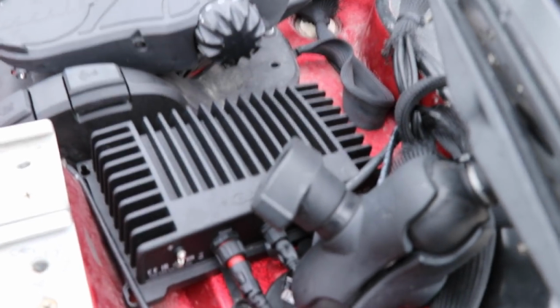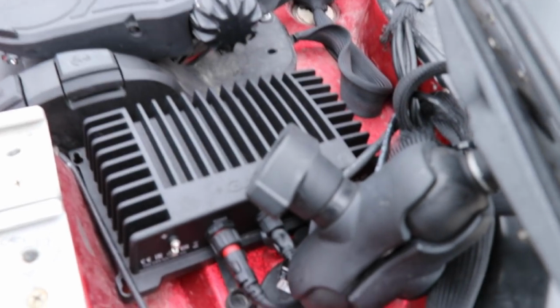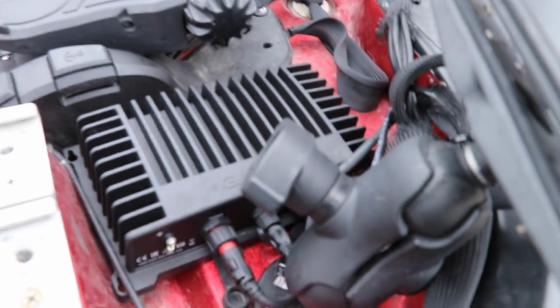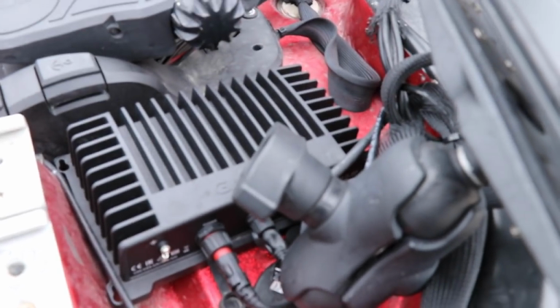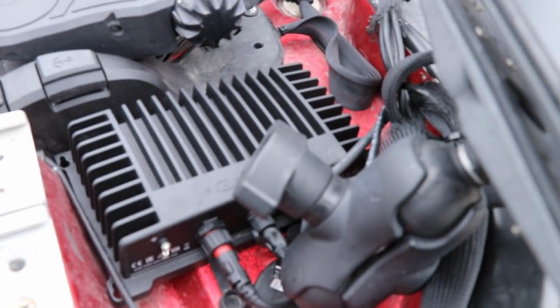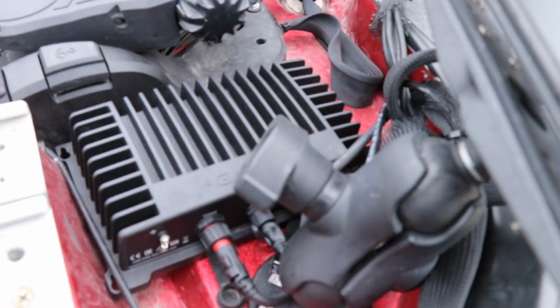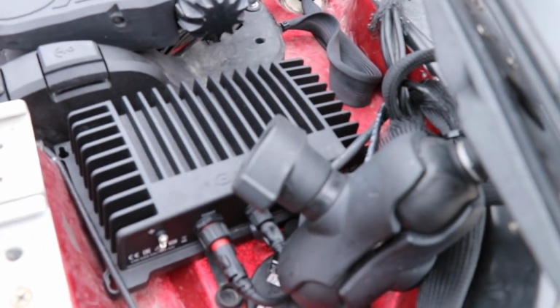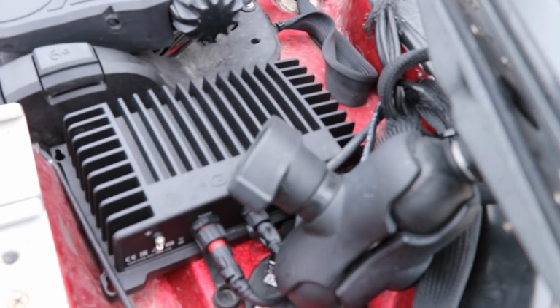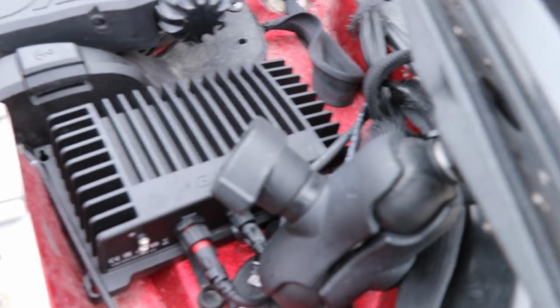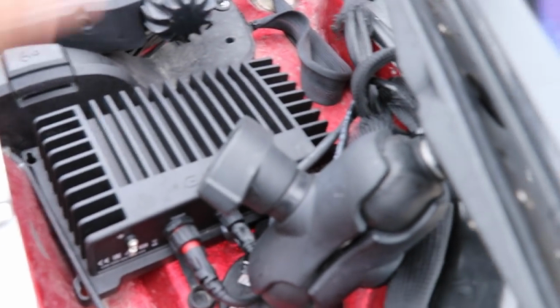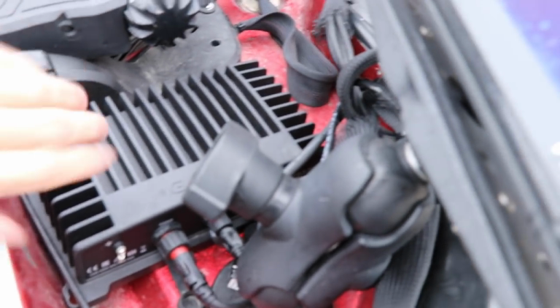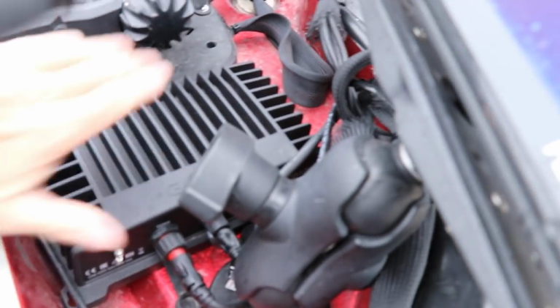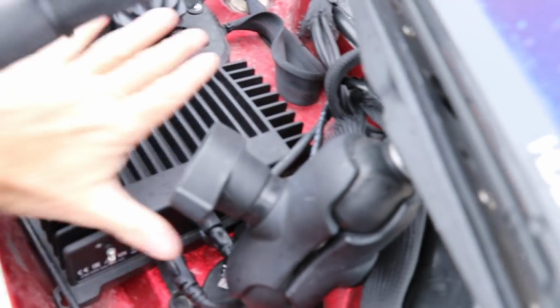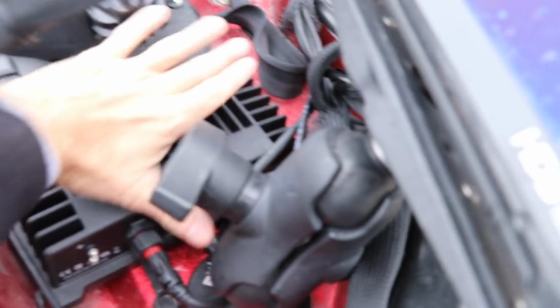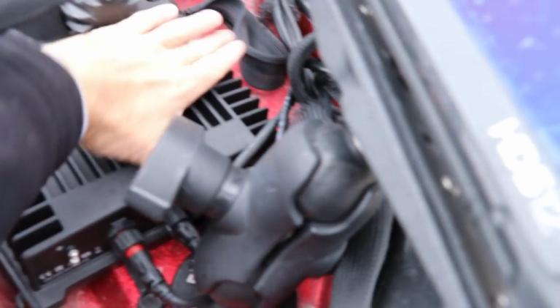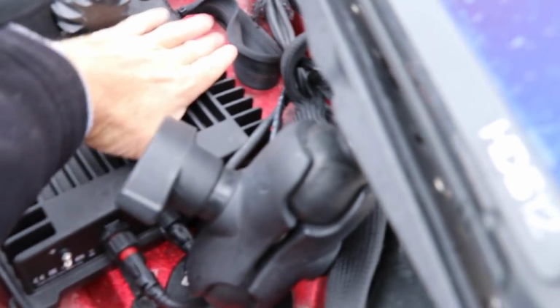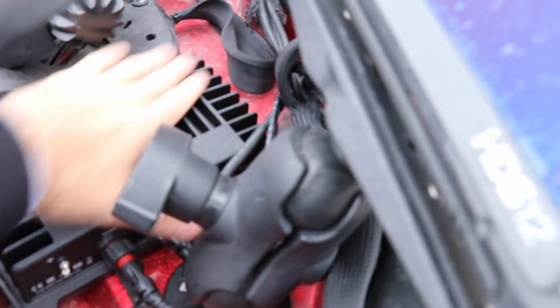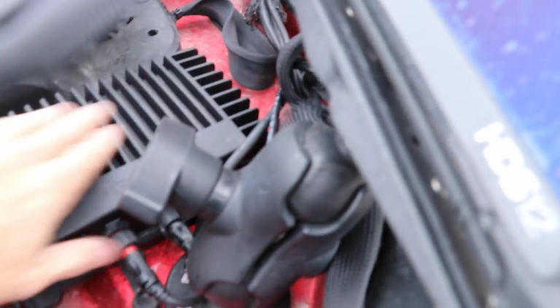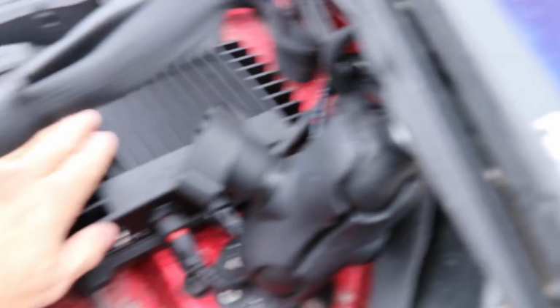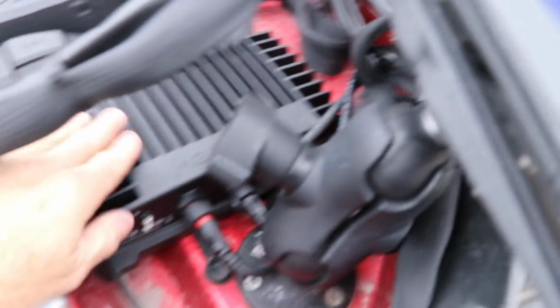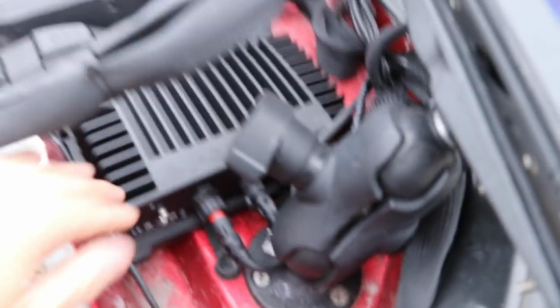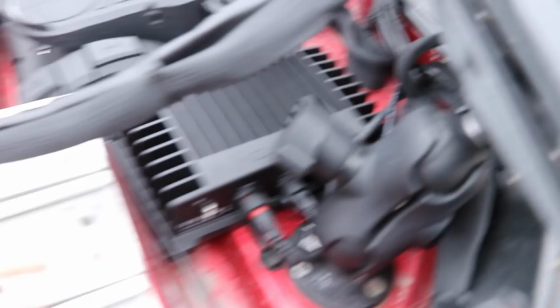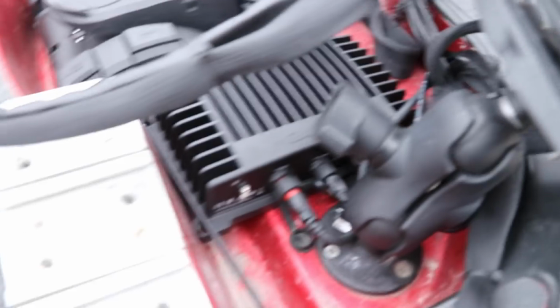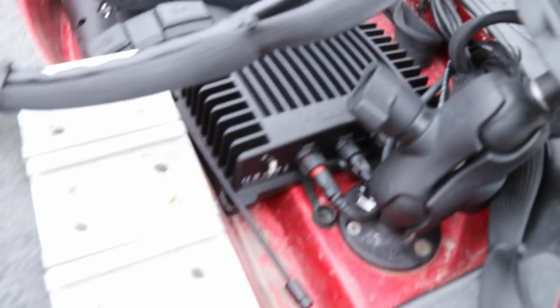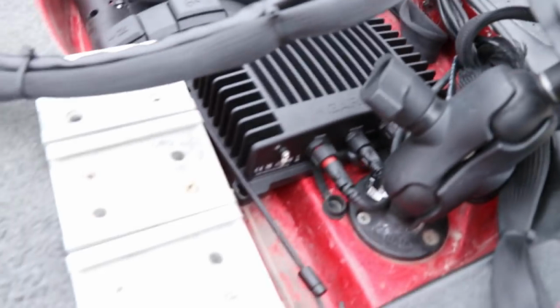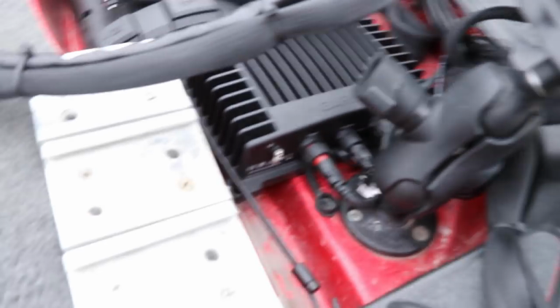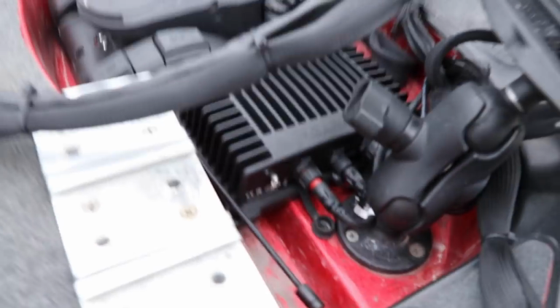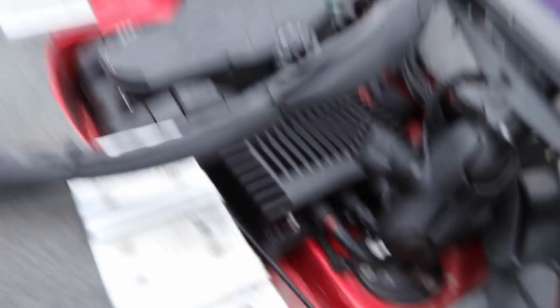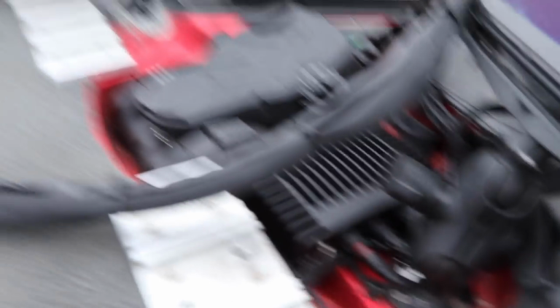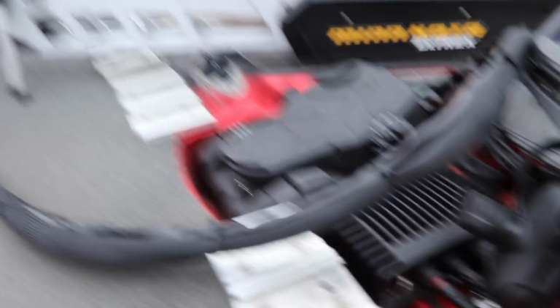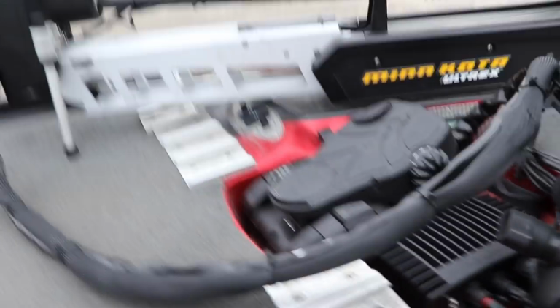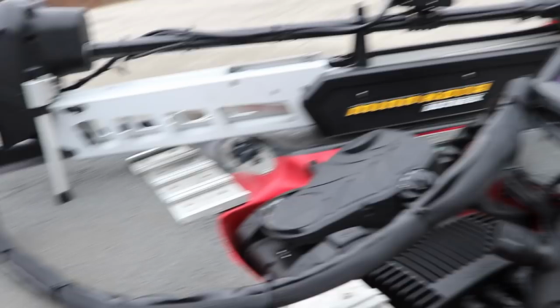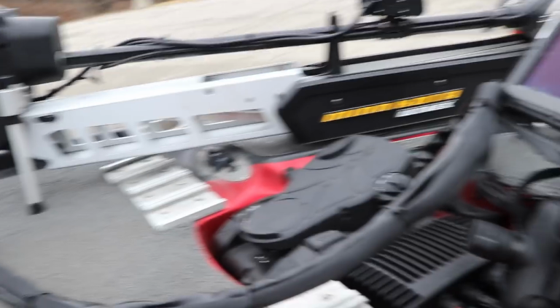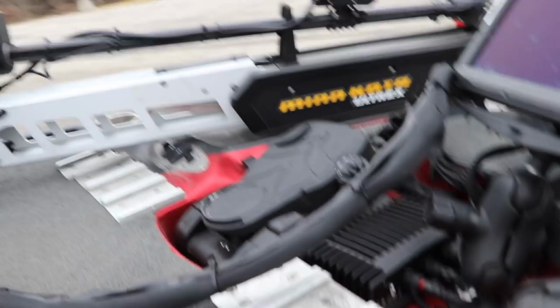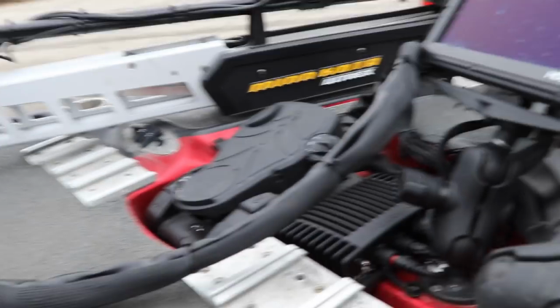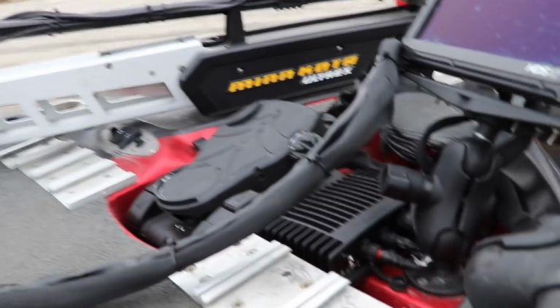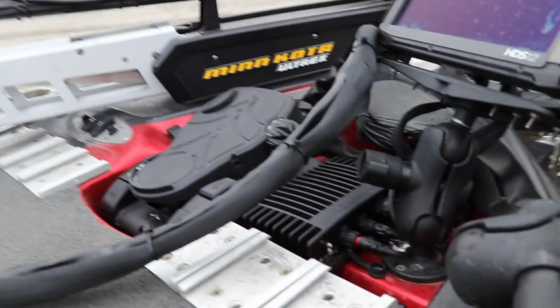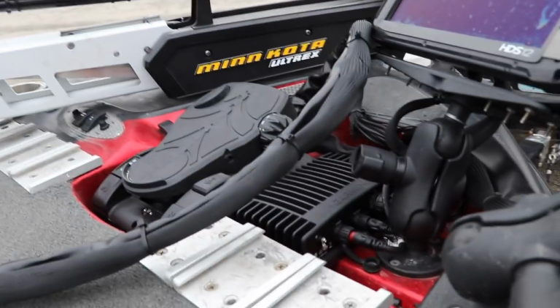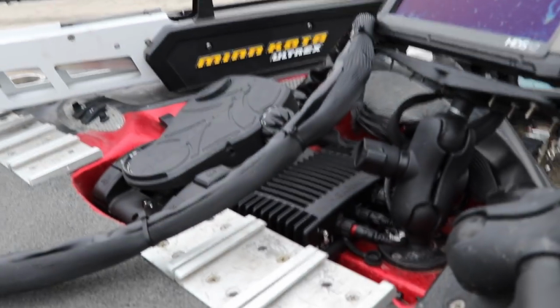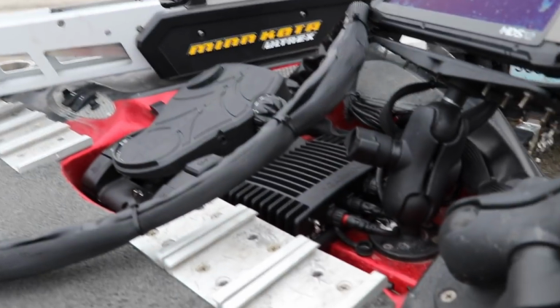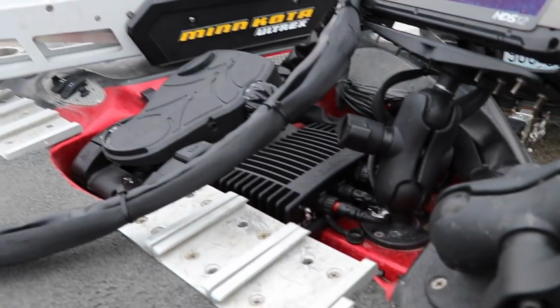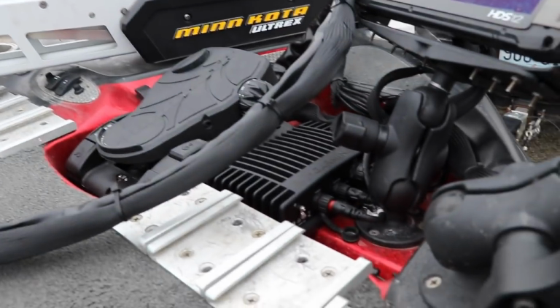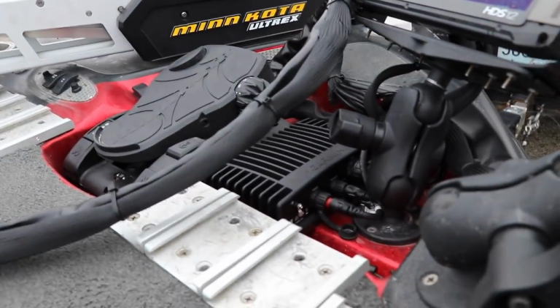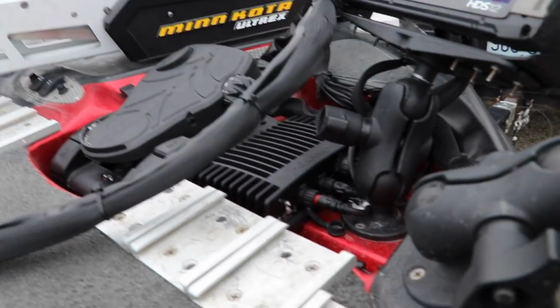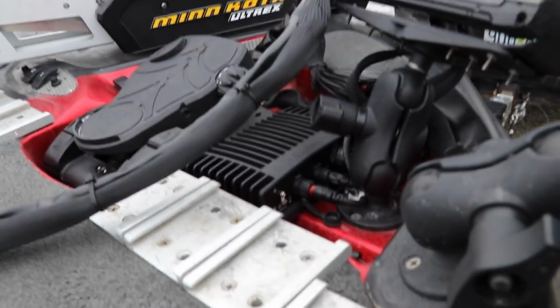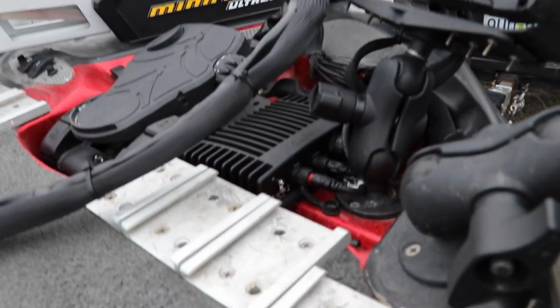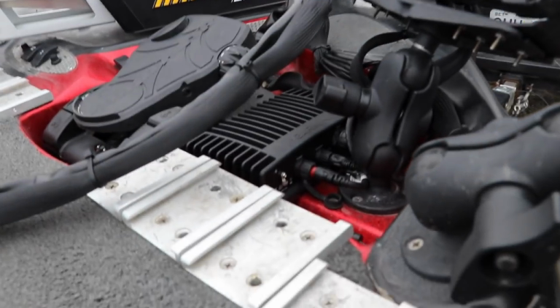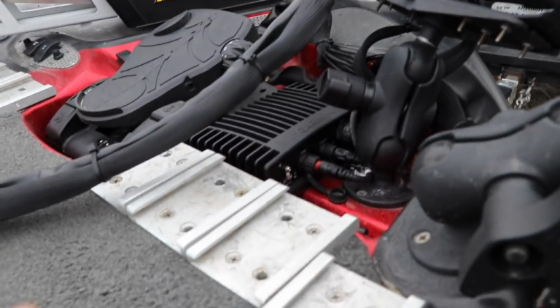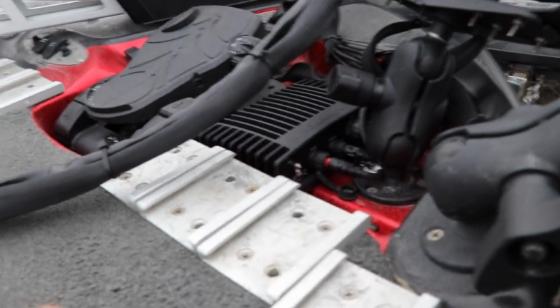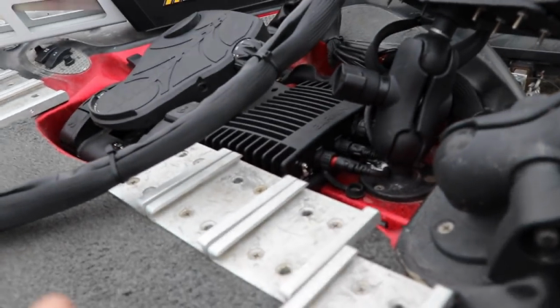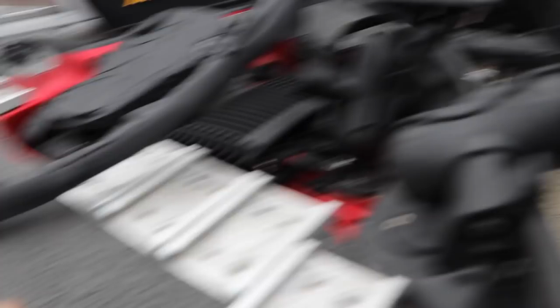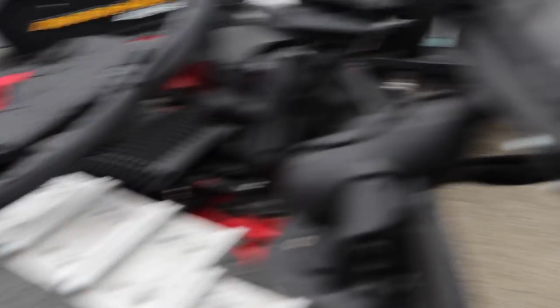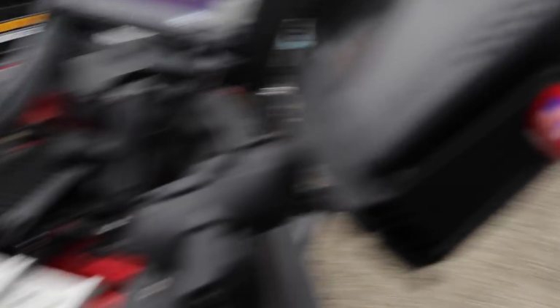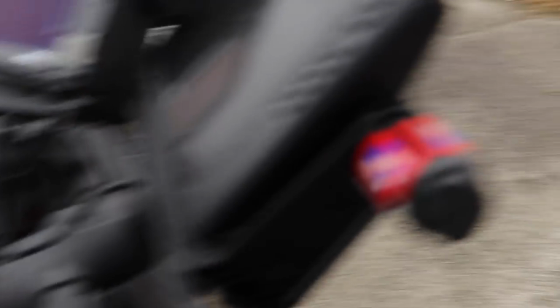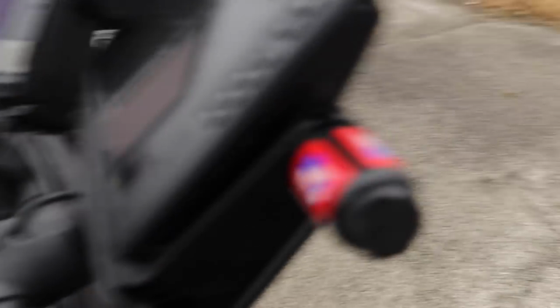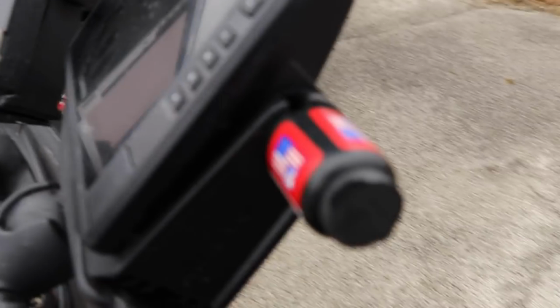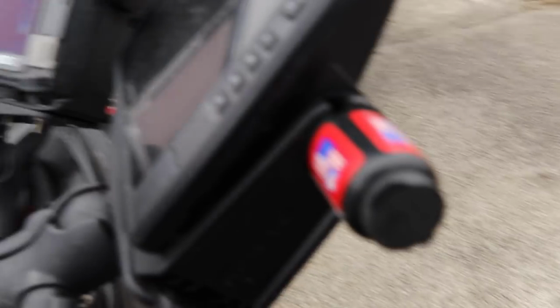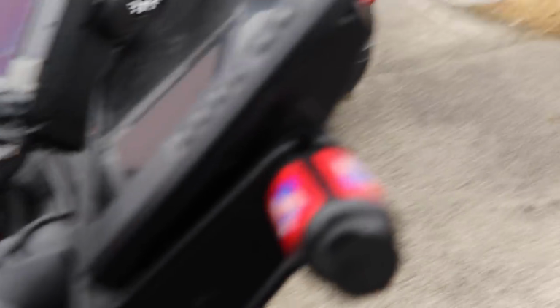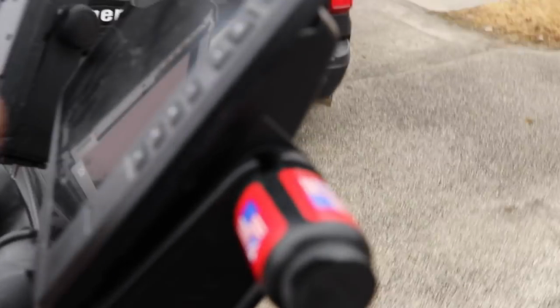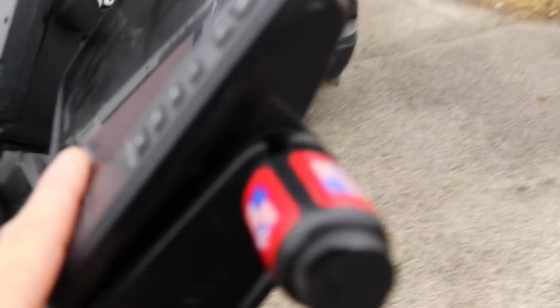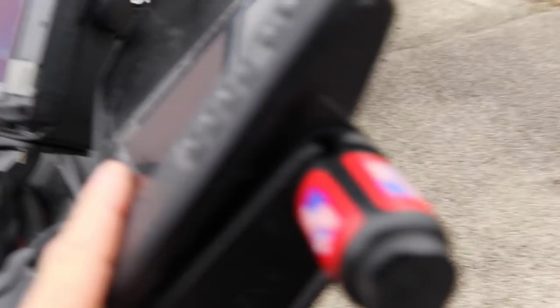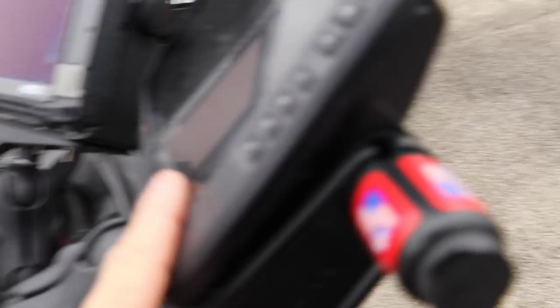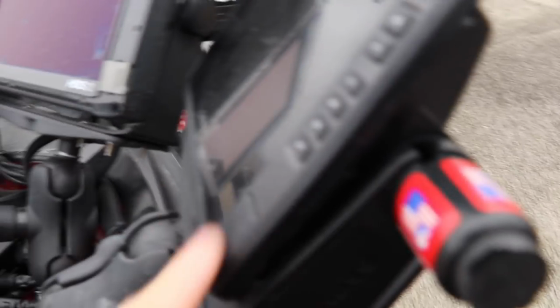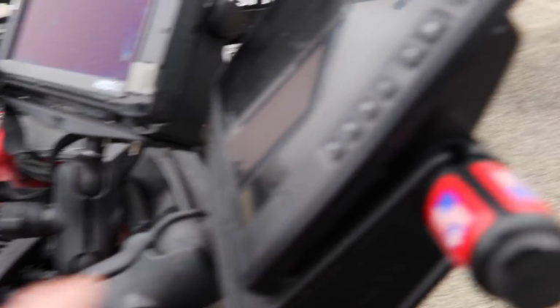The only downfall of the LiveScope that I see is having that module box — it's about 10 by 6 inches — that you've got to find a place to mount in the front of your boat in a compartment somewhere. You've got to have power to that thing, and you've got to have power to the transducer.